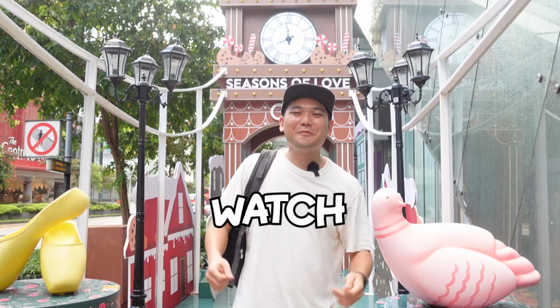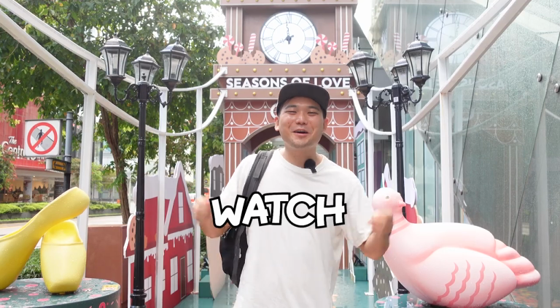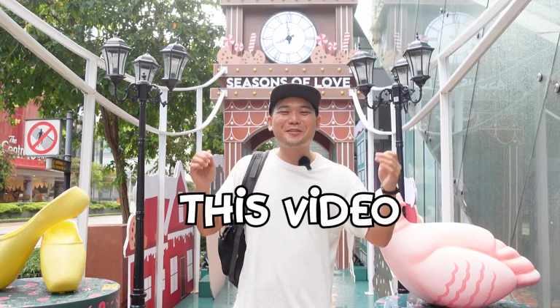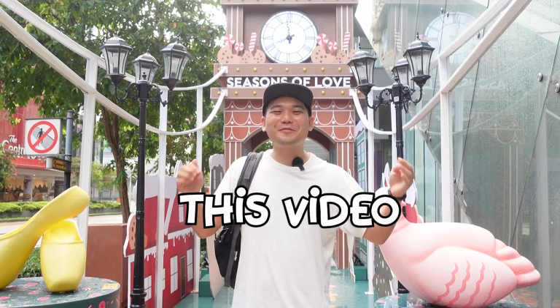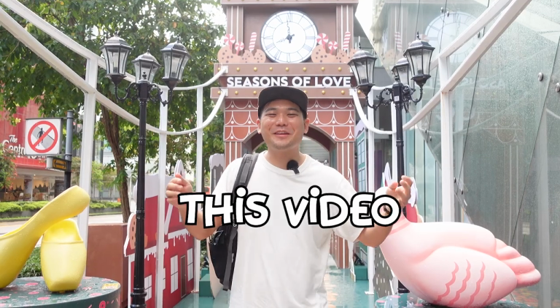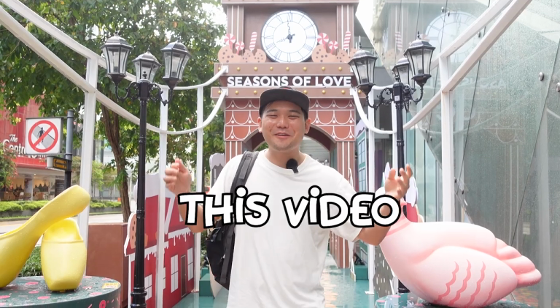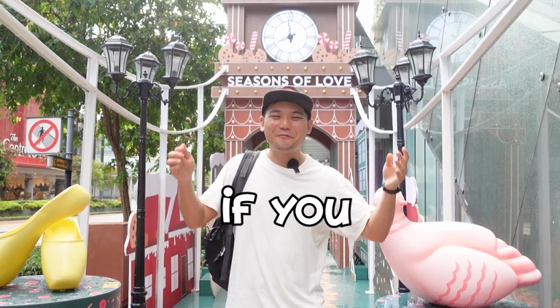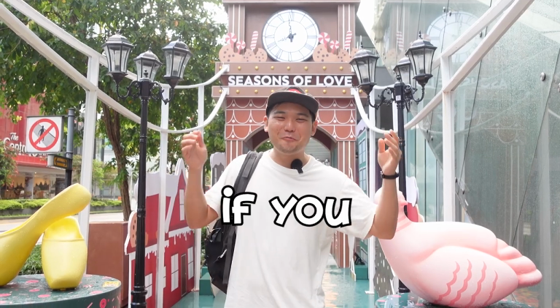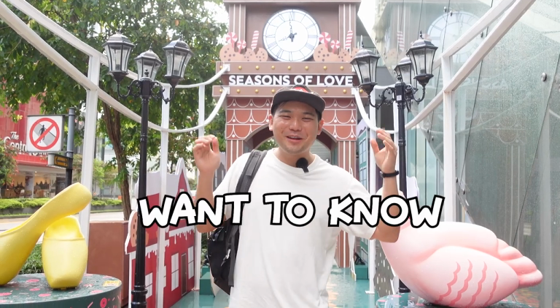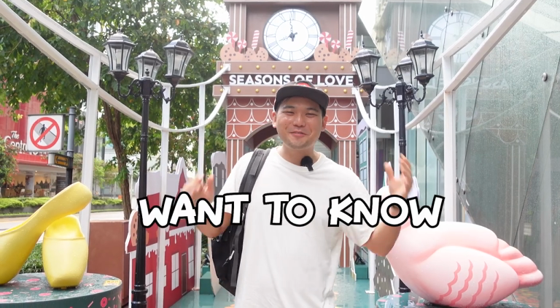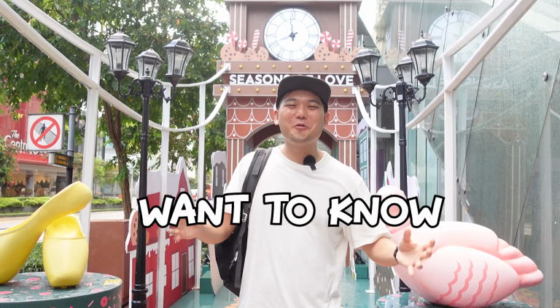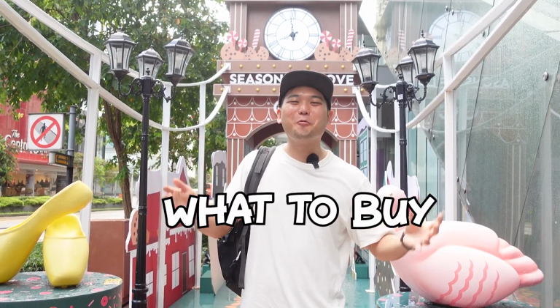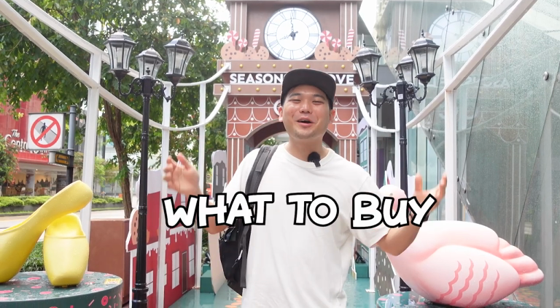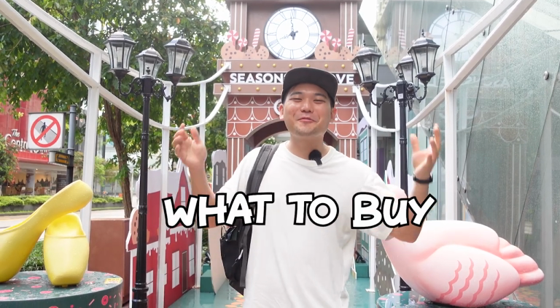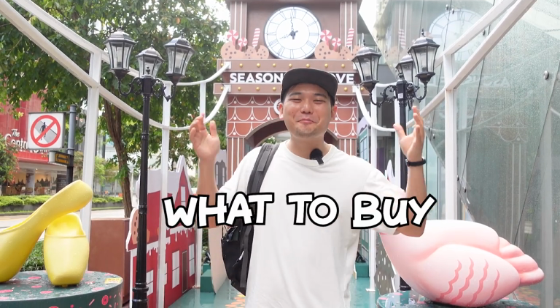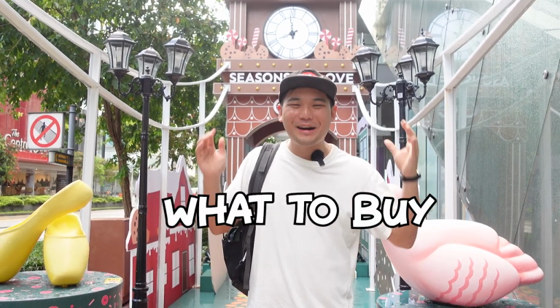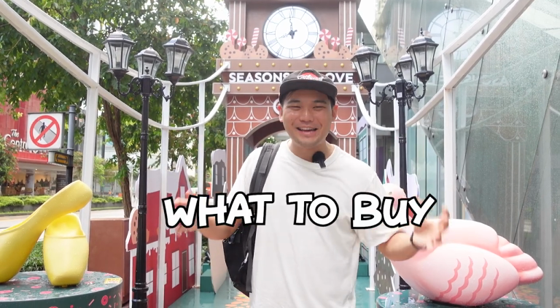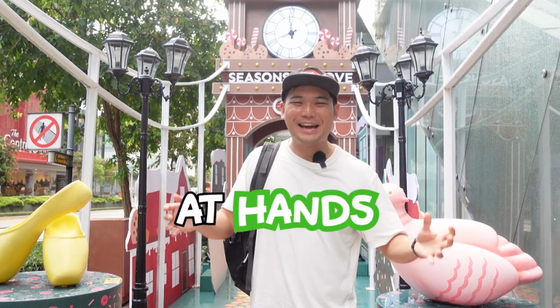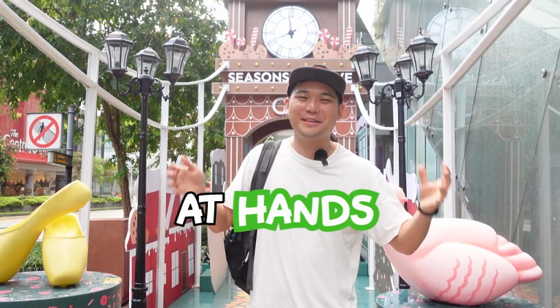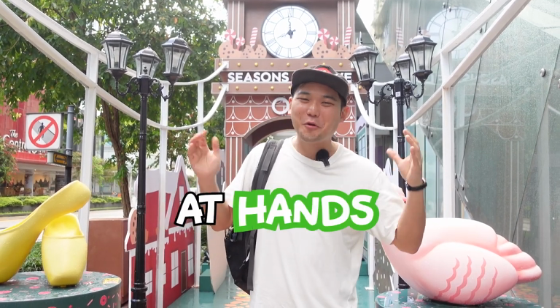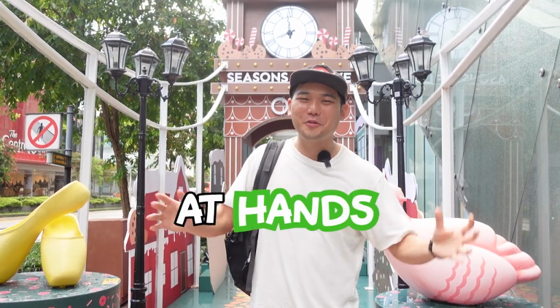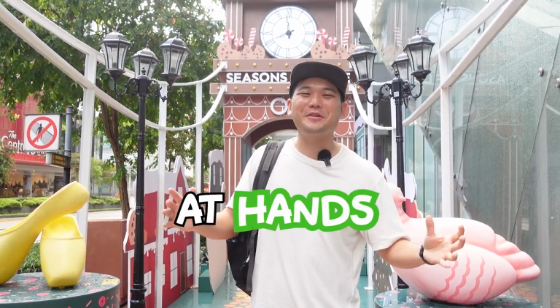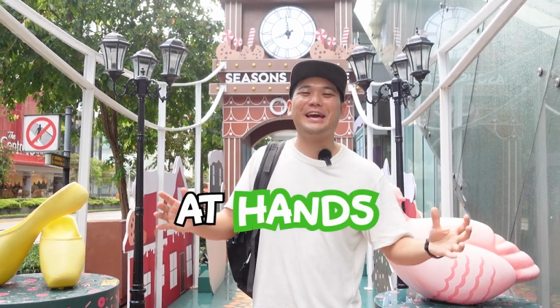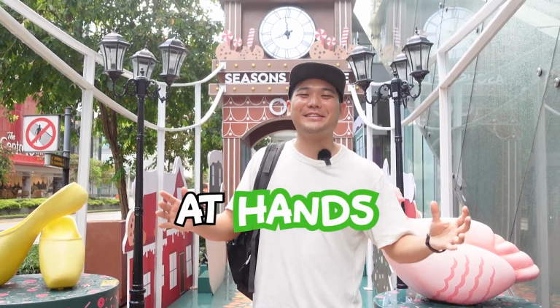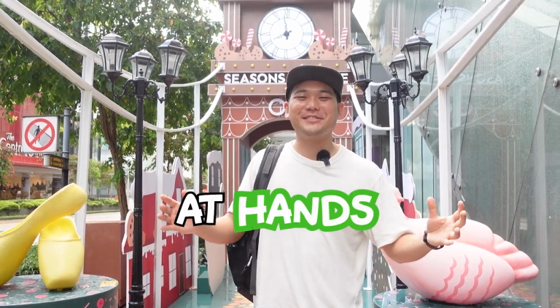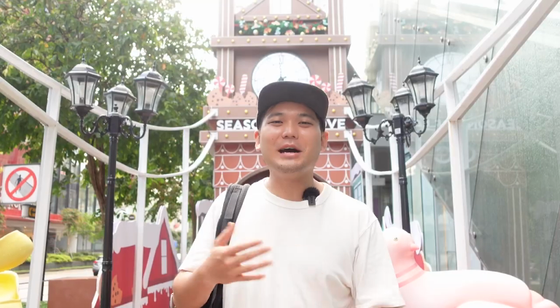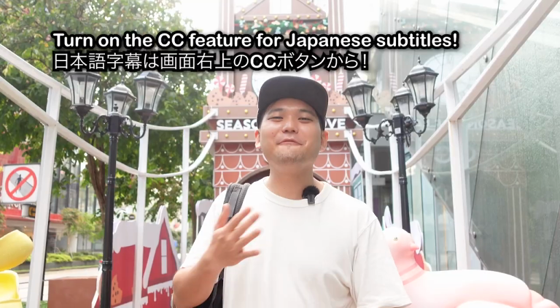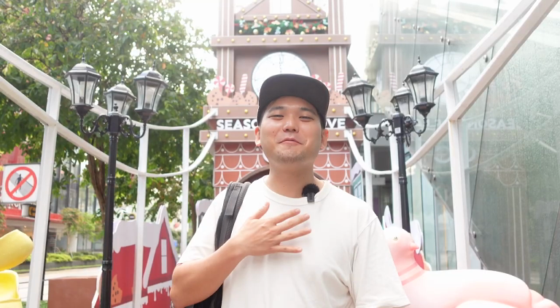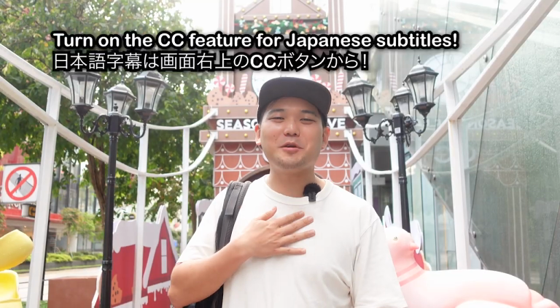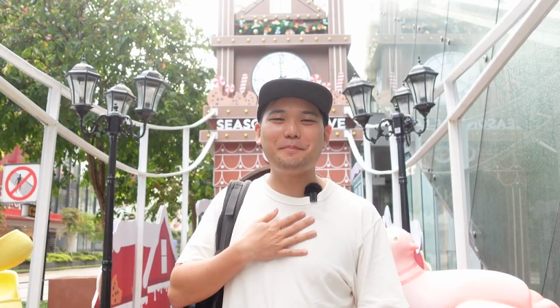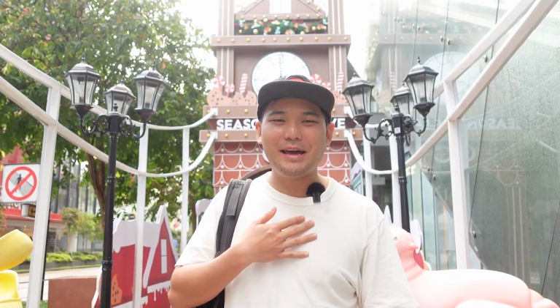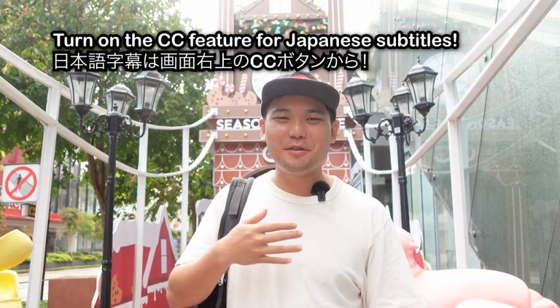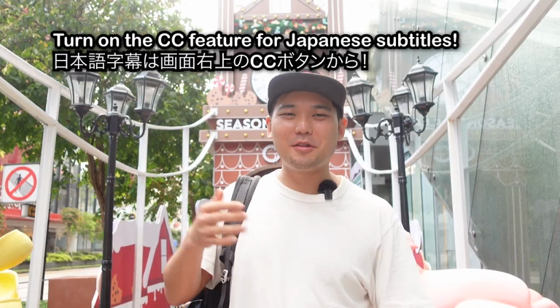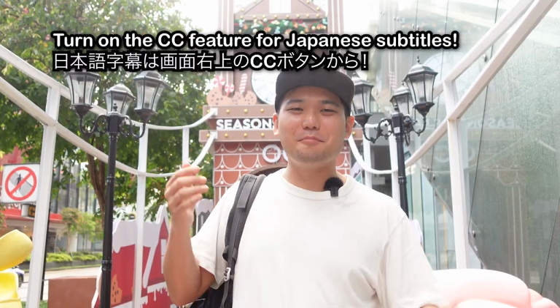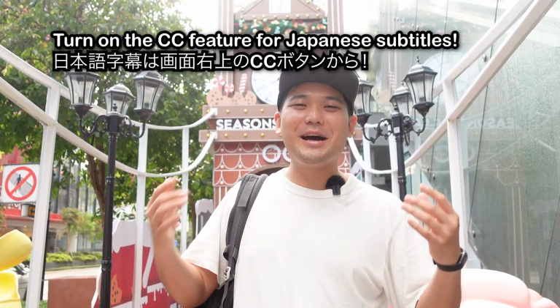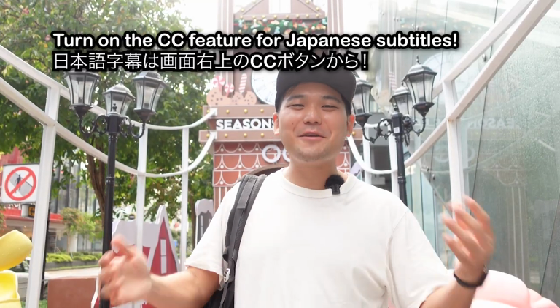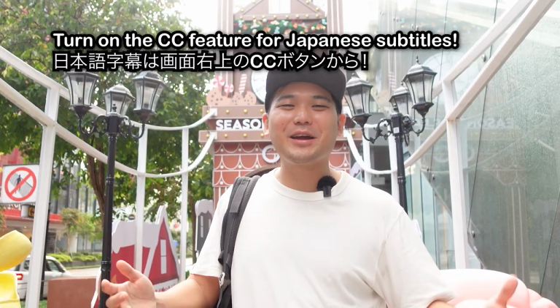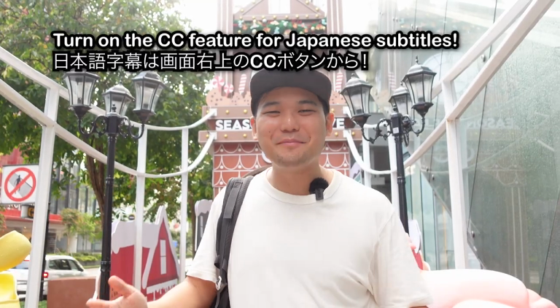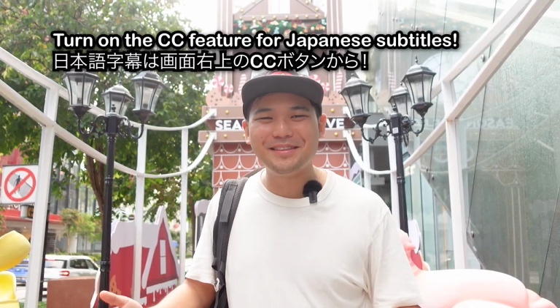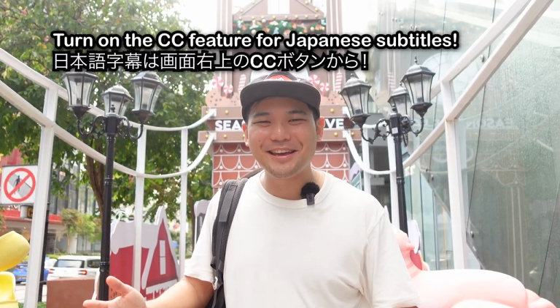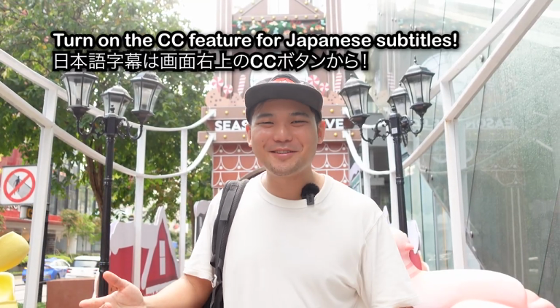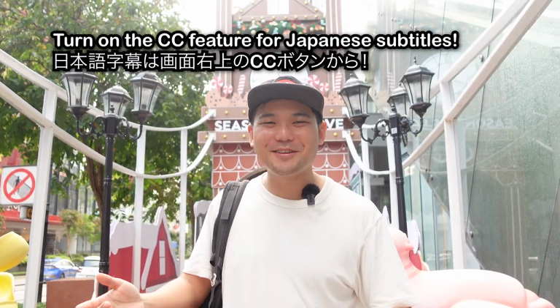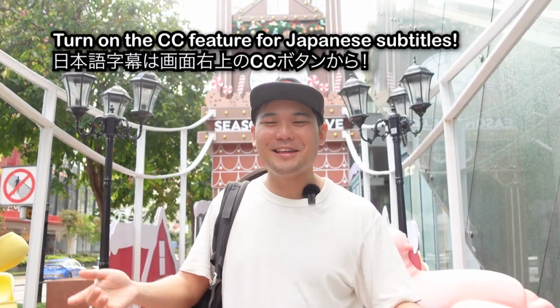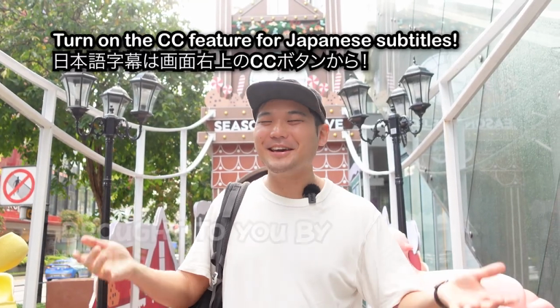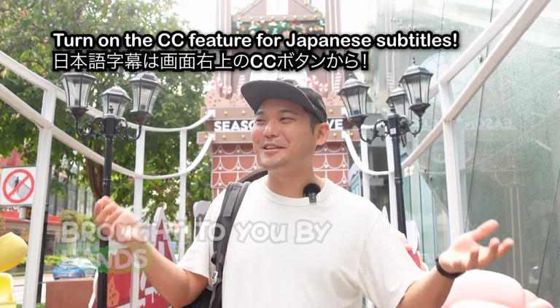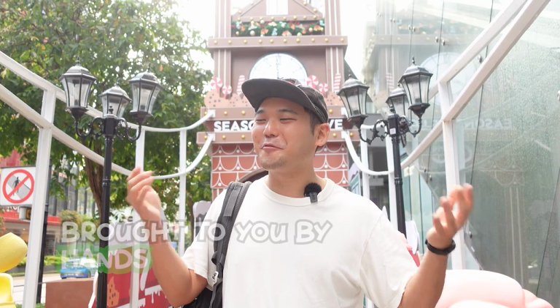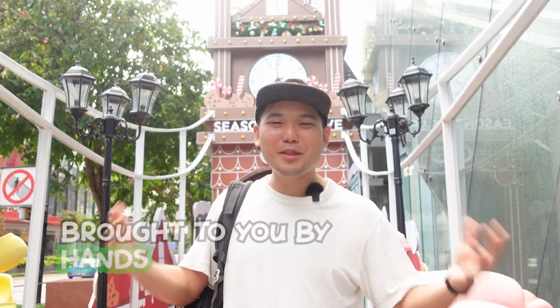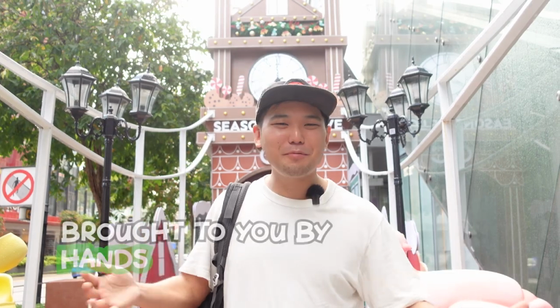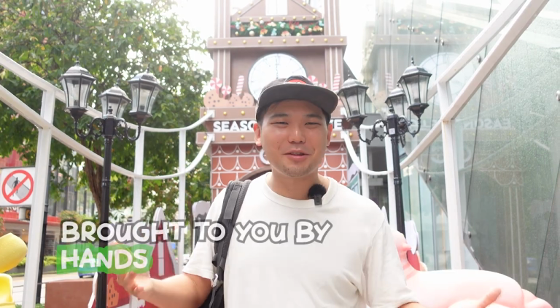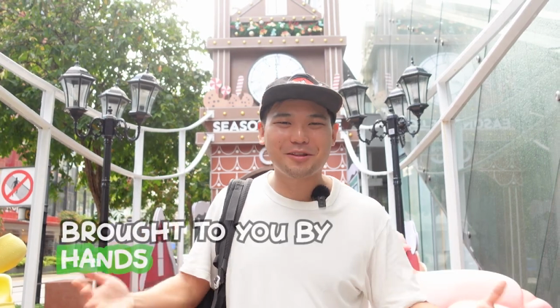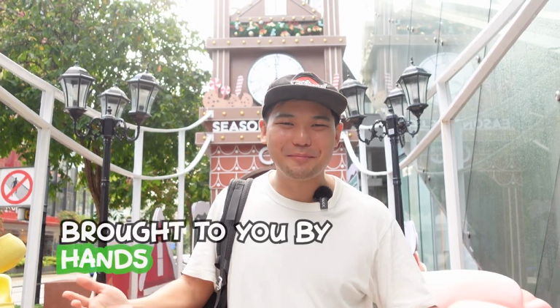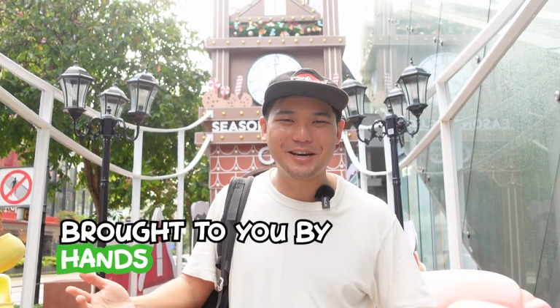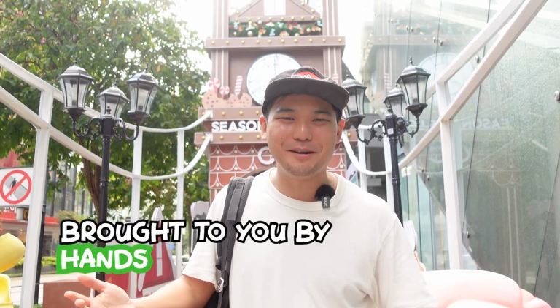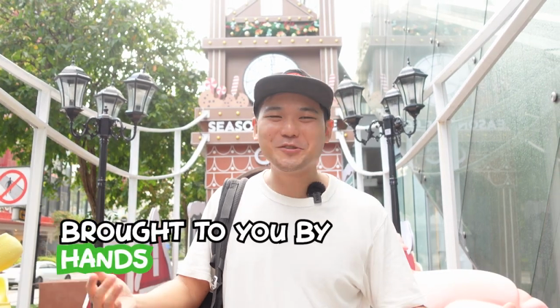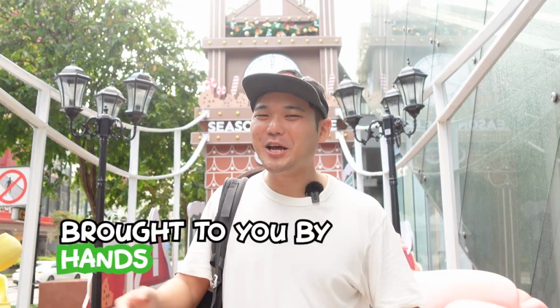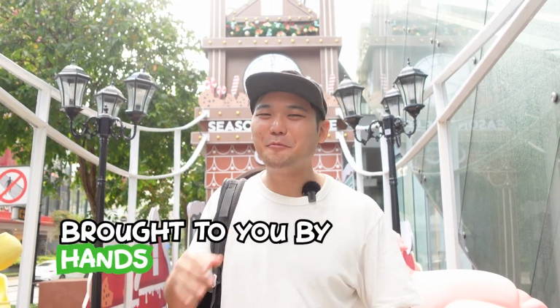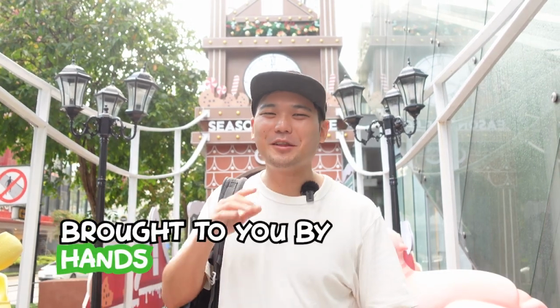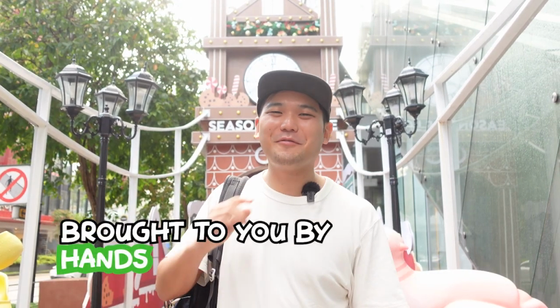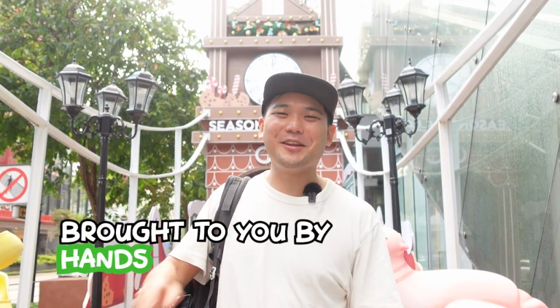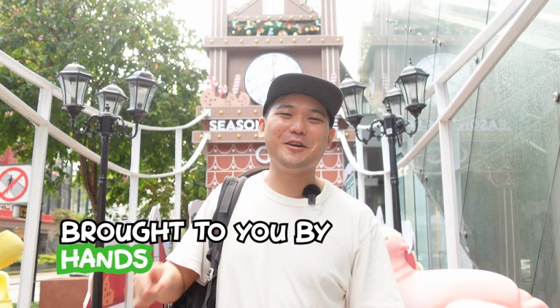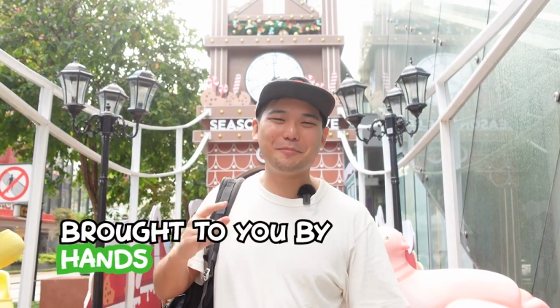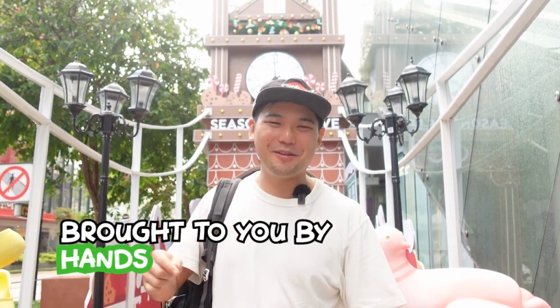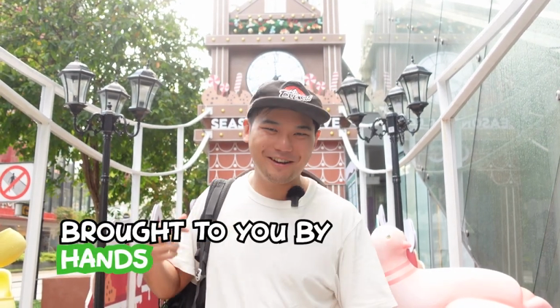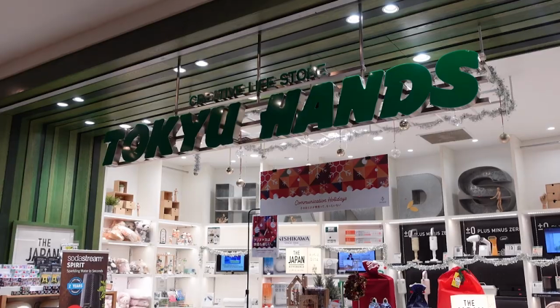Watch this video if you want to know what to buy at Tokyu Hands. I'm from Japan. This is my recommendation and Christmas is coming up, so I hope this video helps you out.